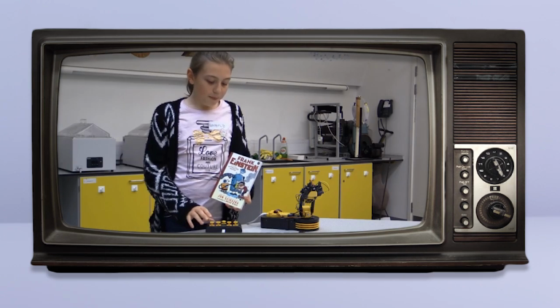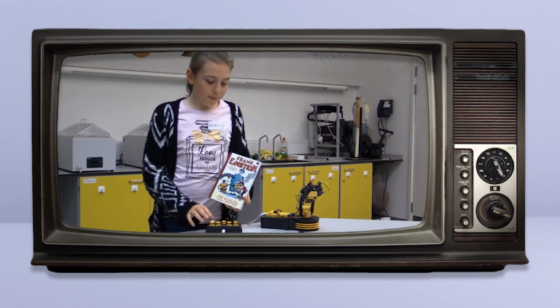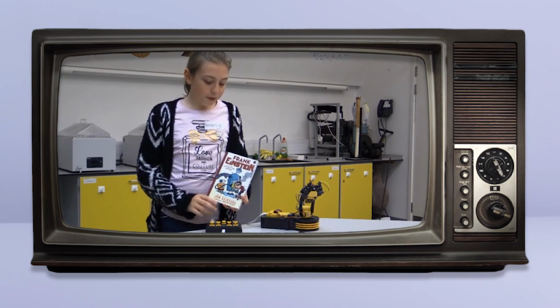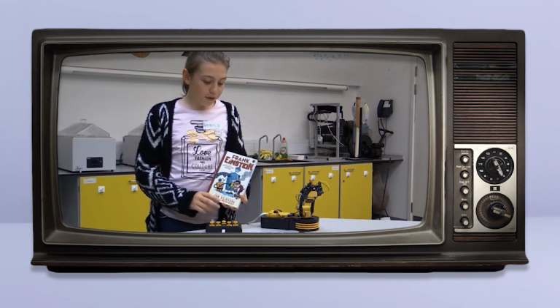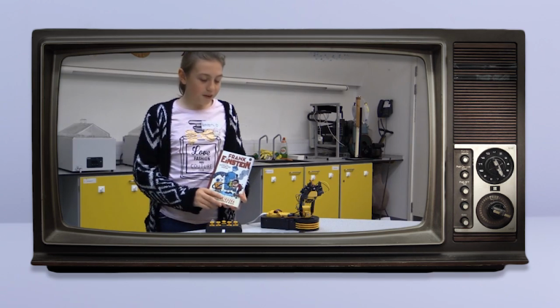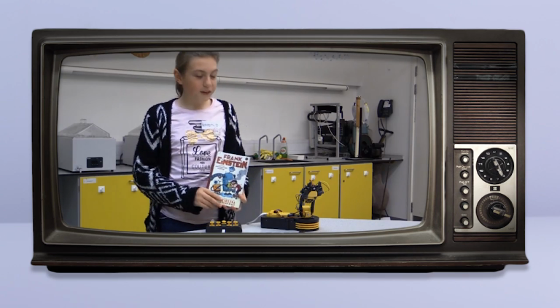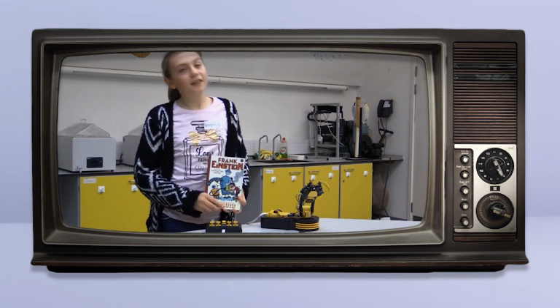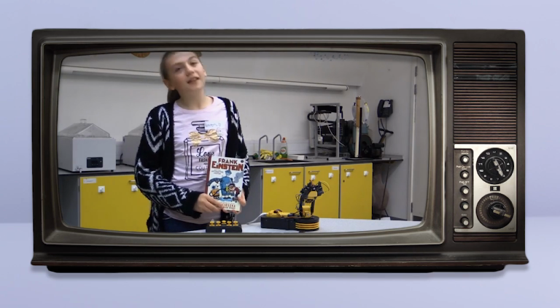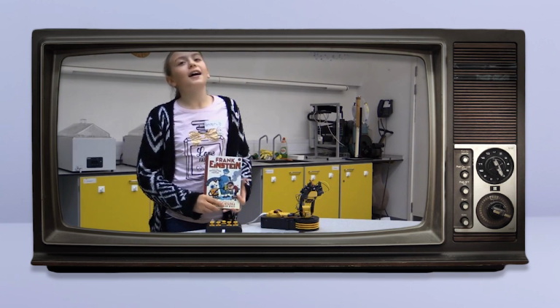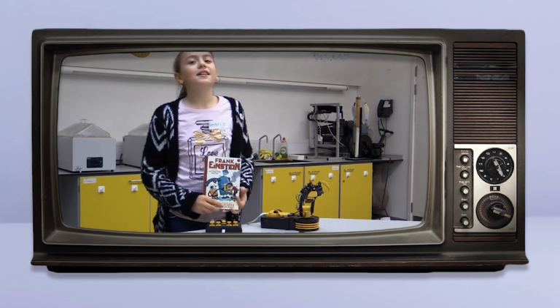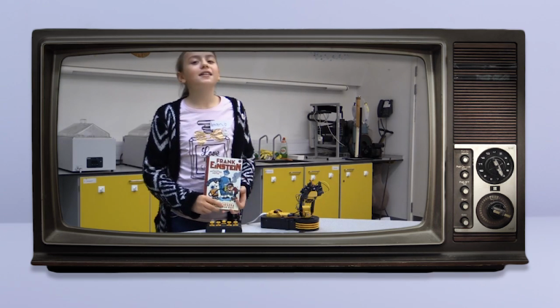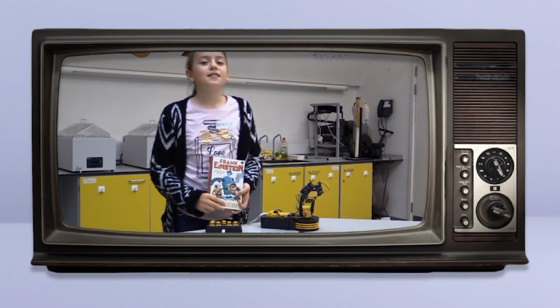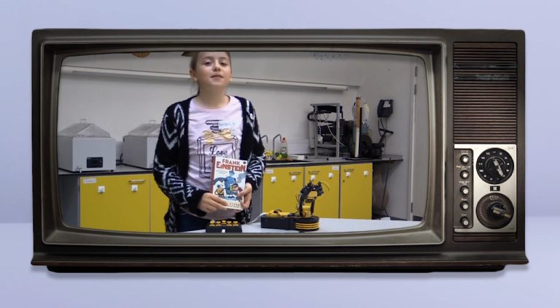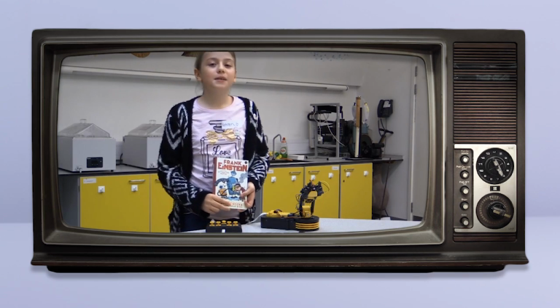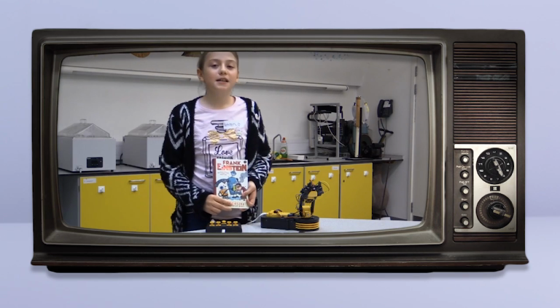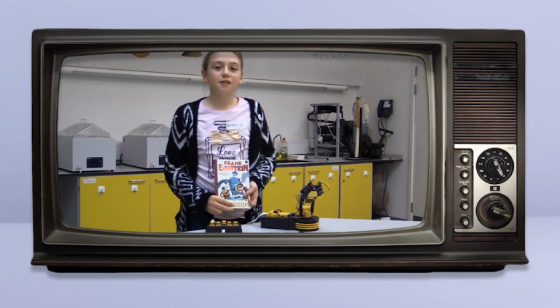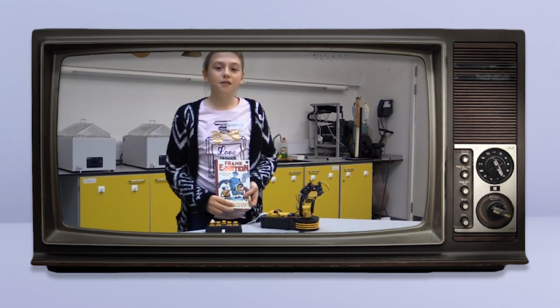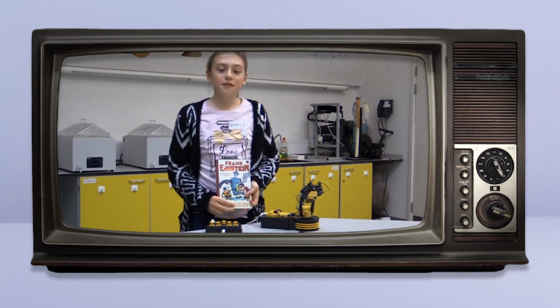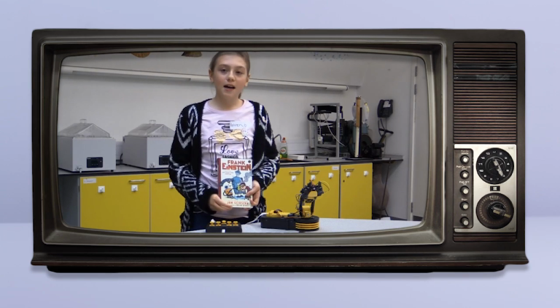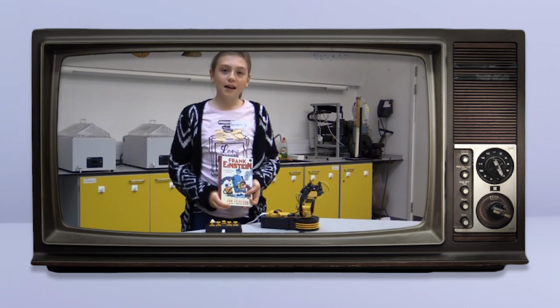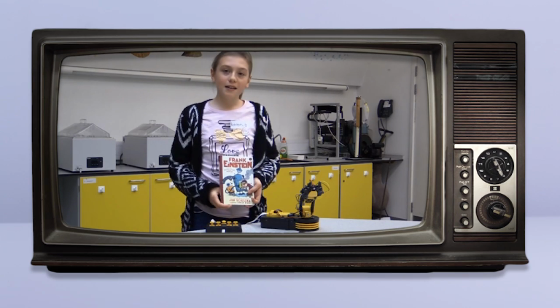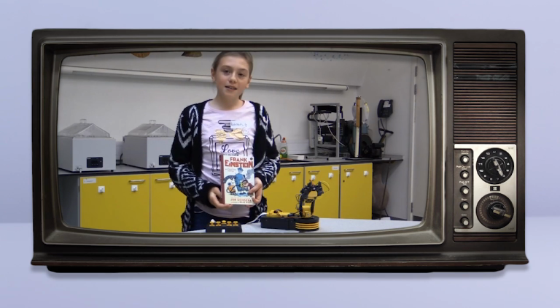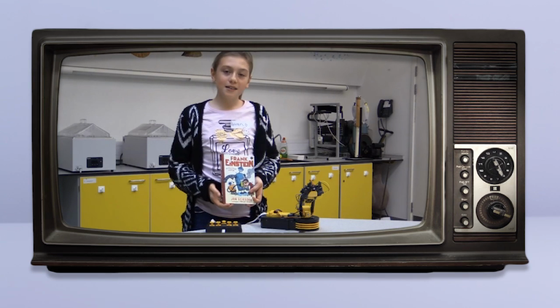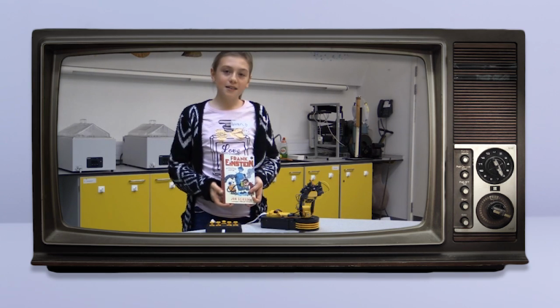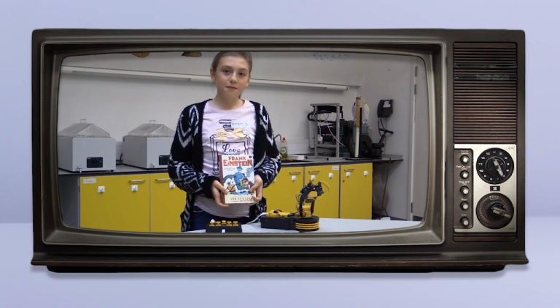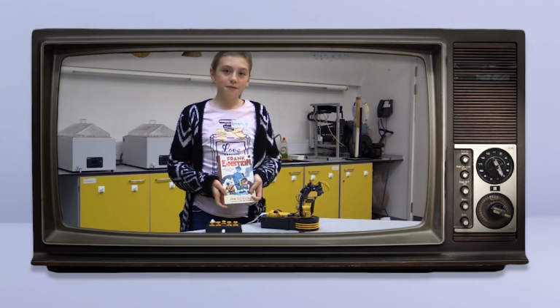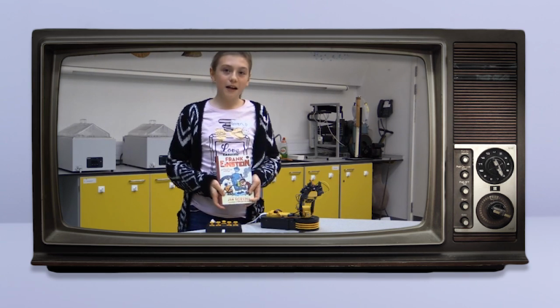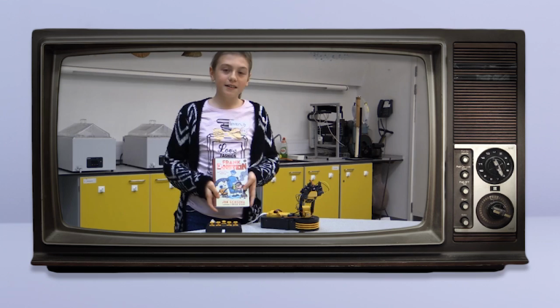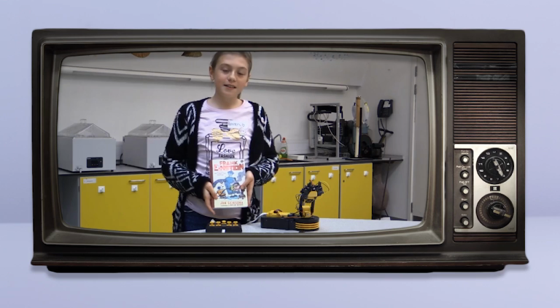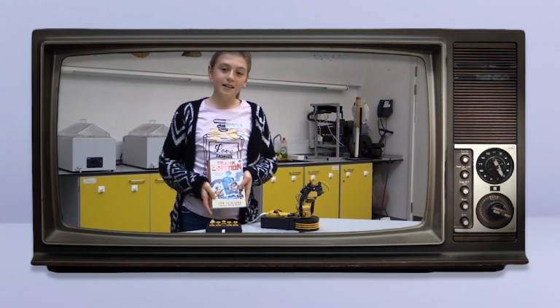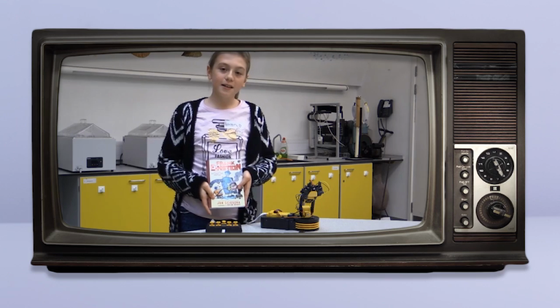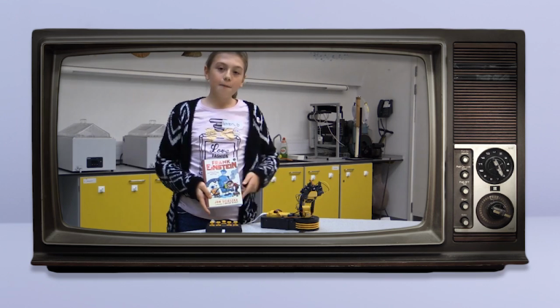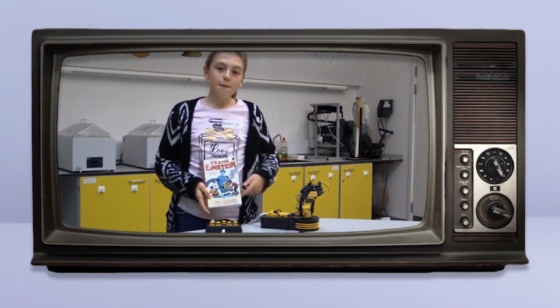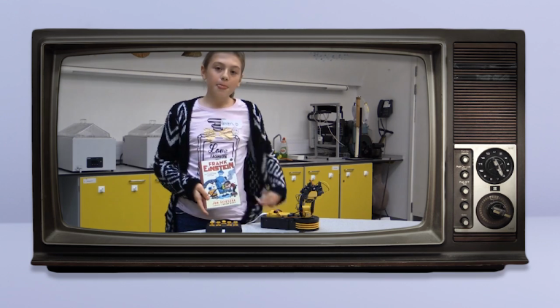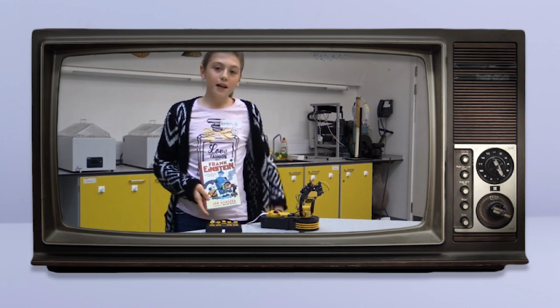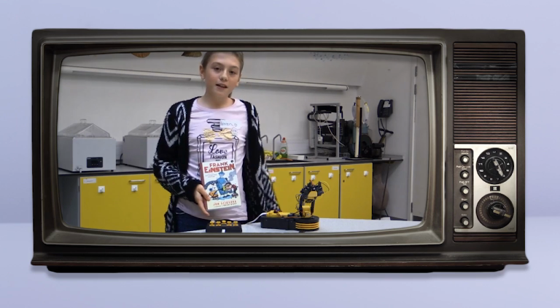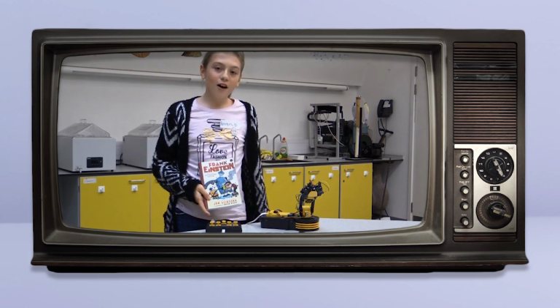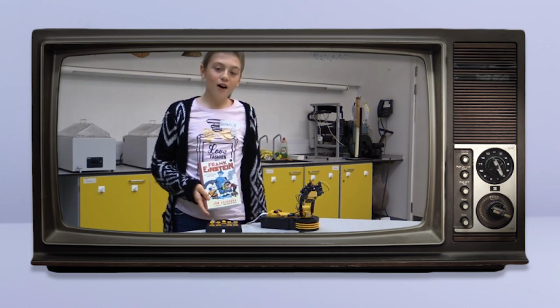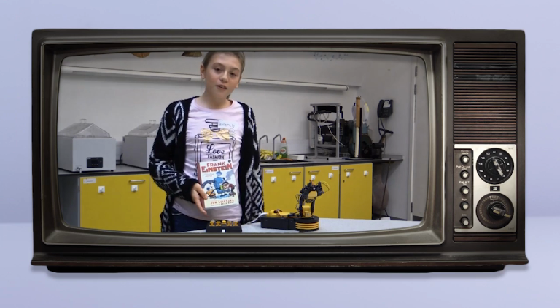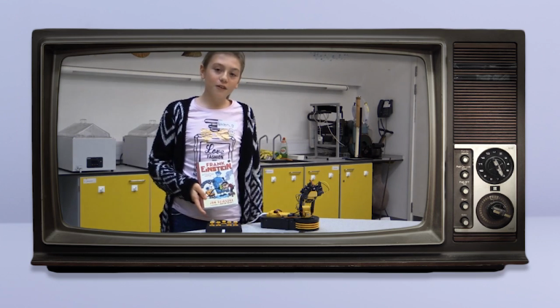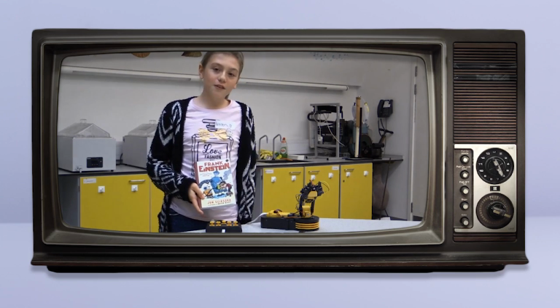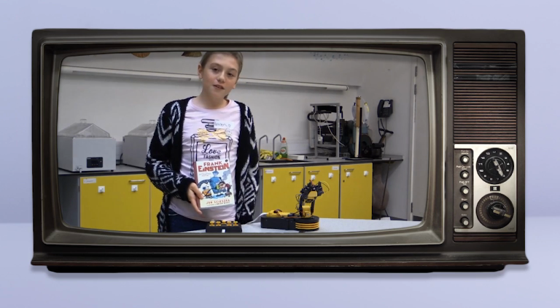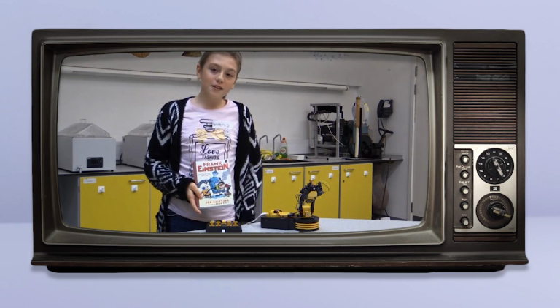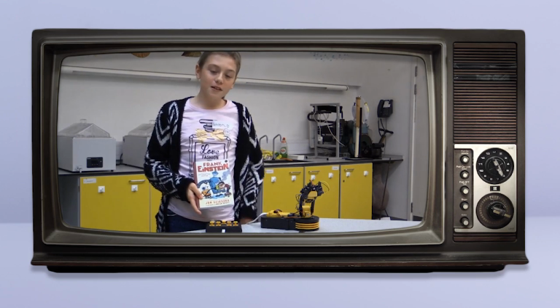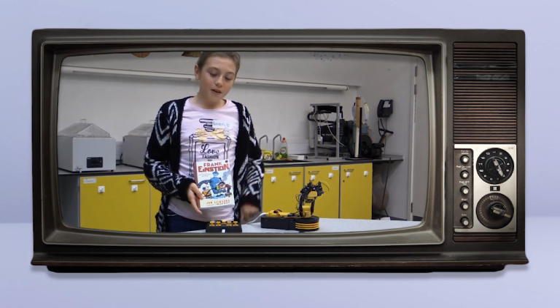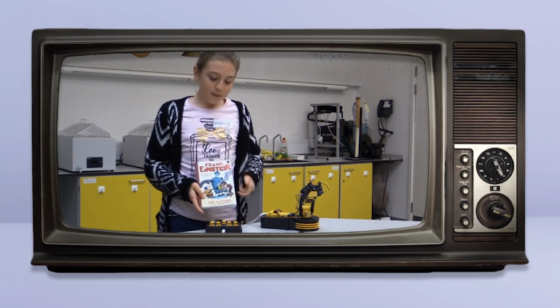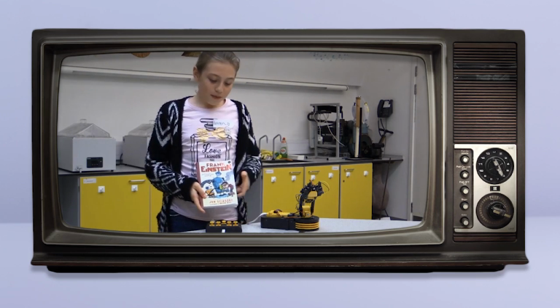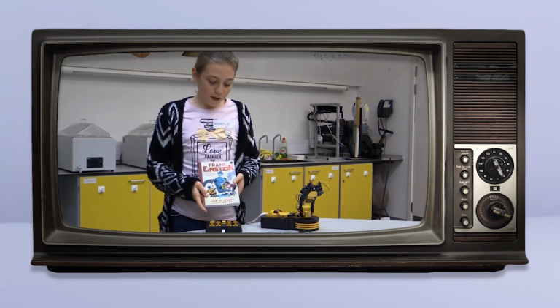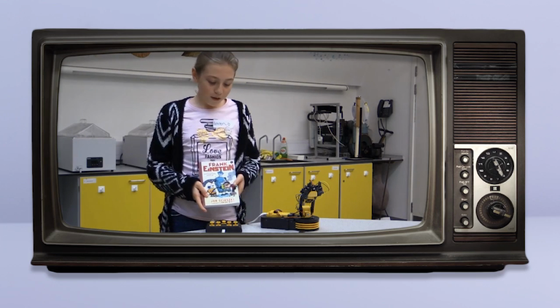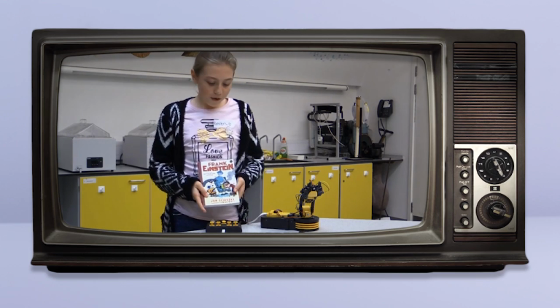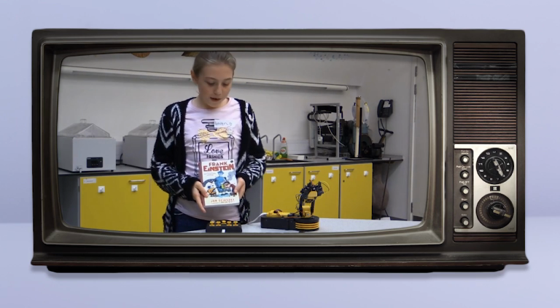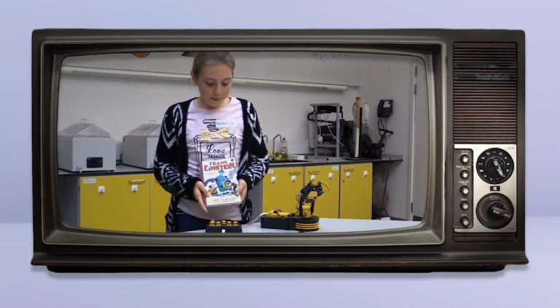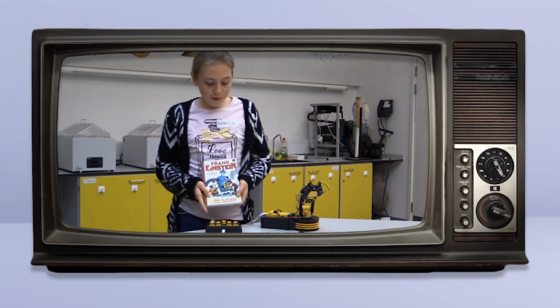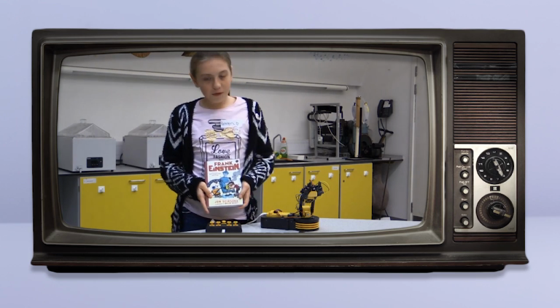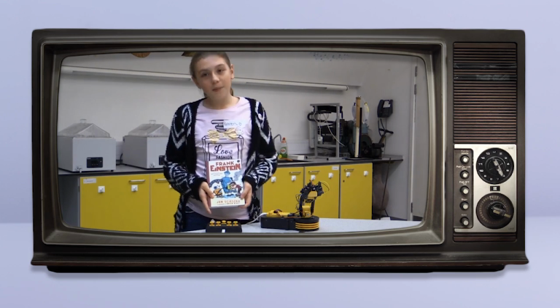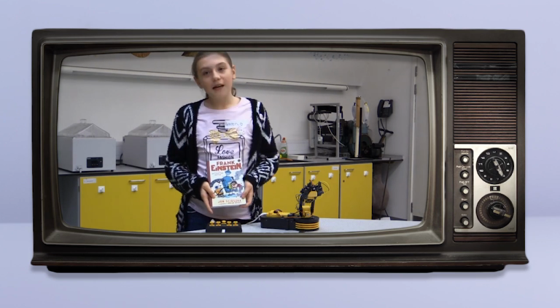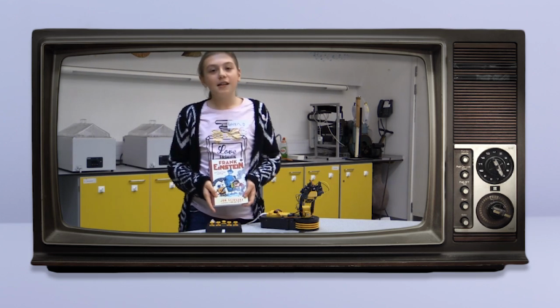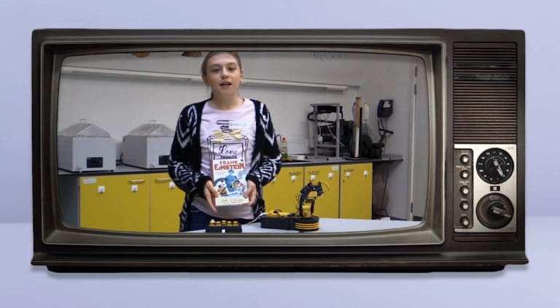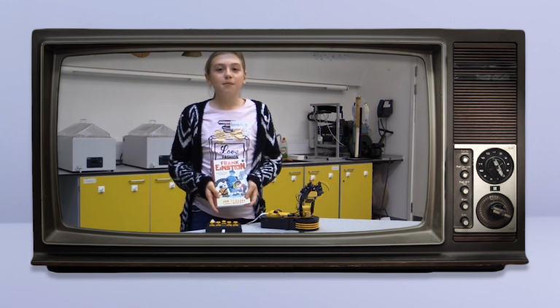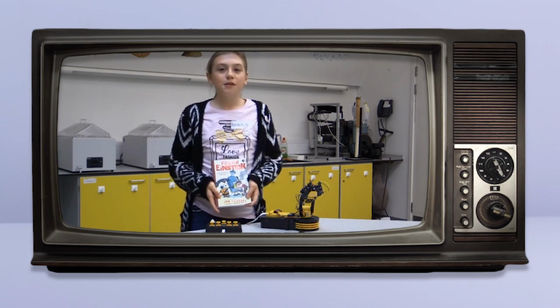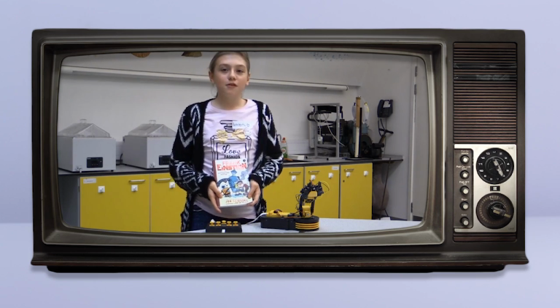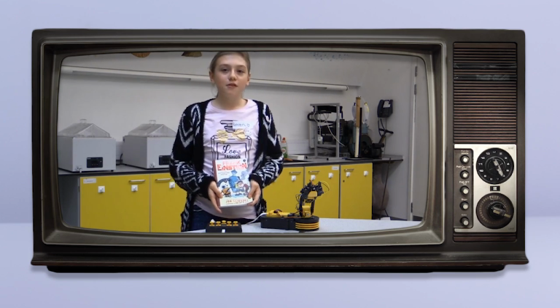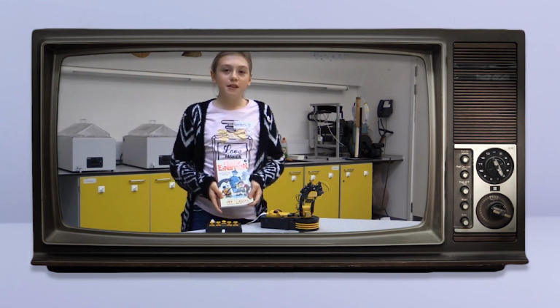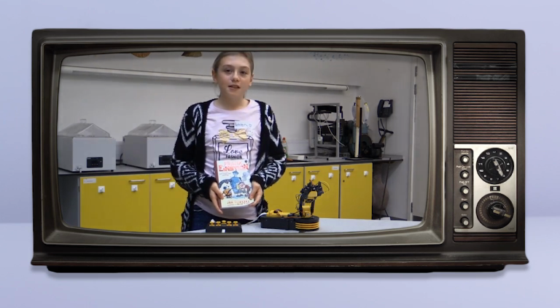A book that is a mixture of science, fantasy and cartoons. A great book for bedtime stories.